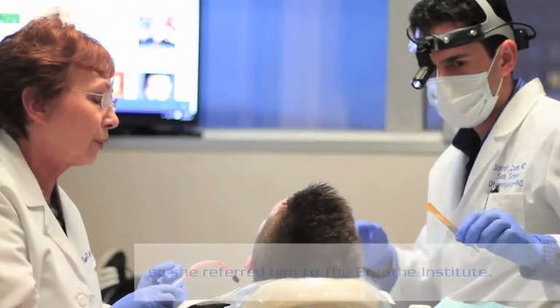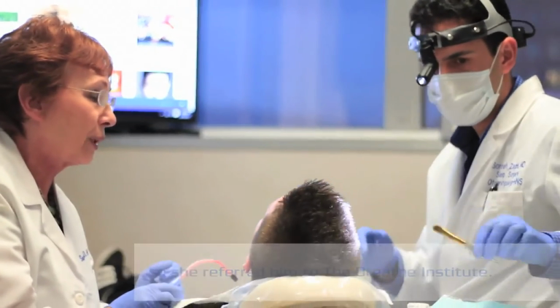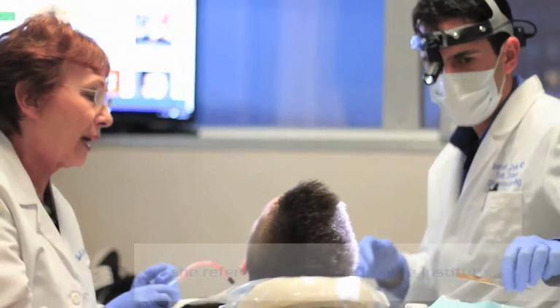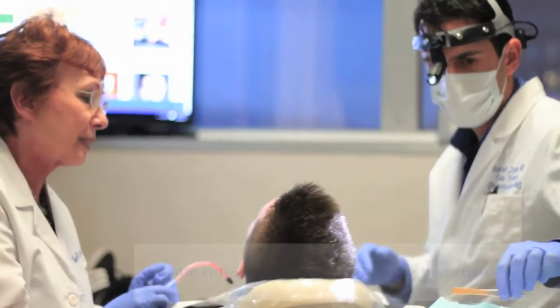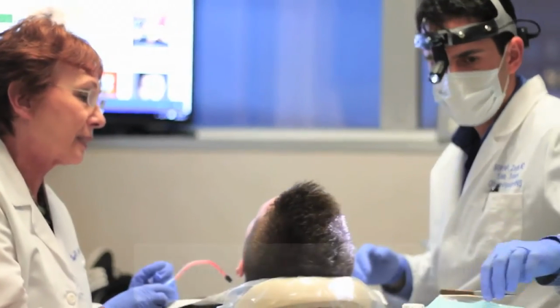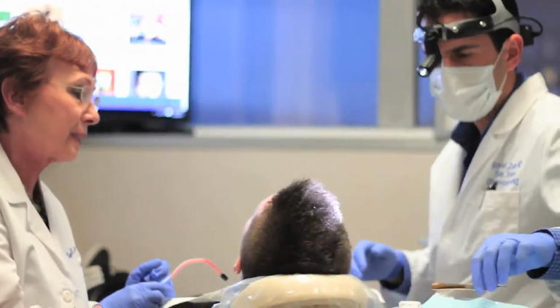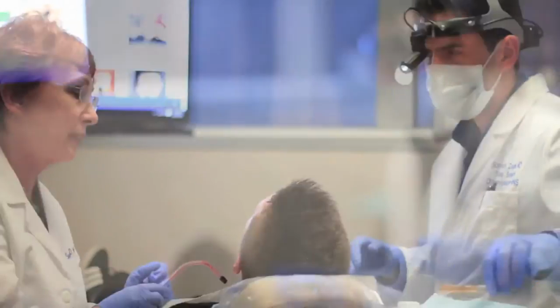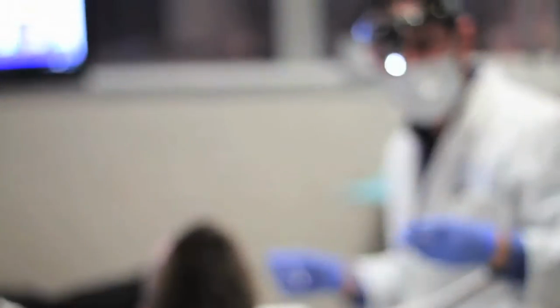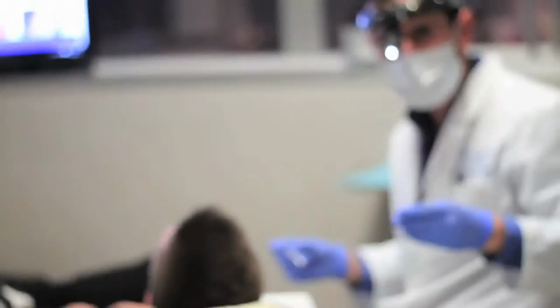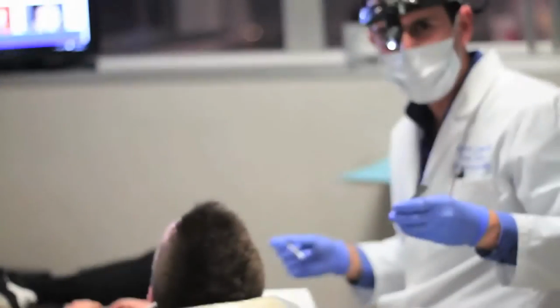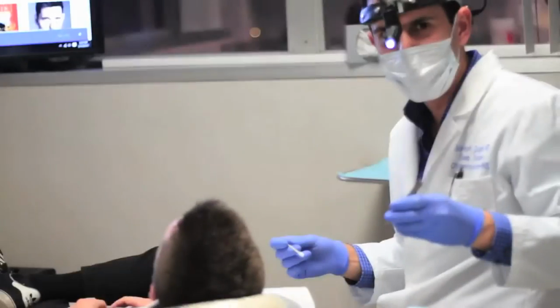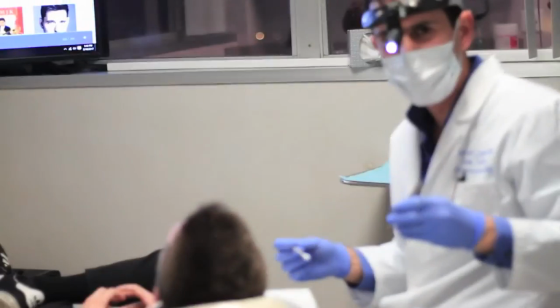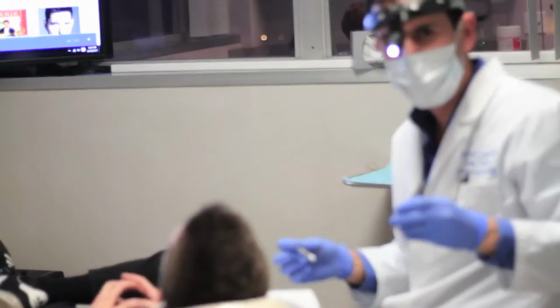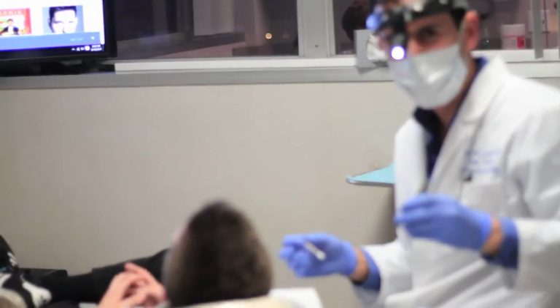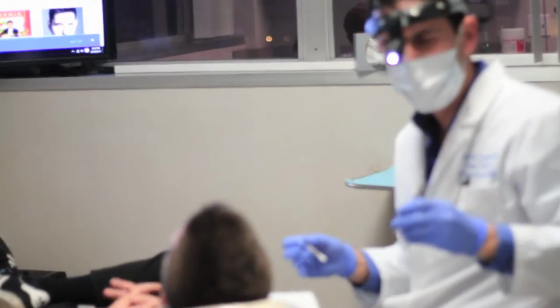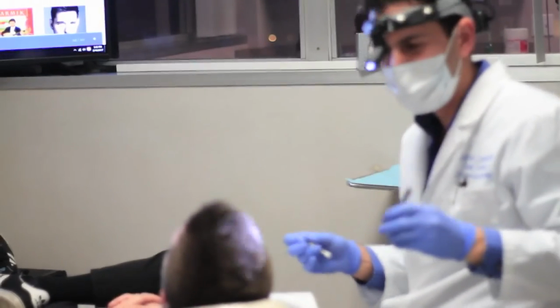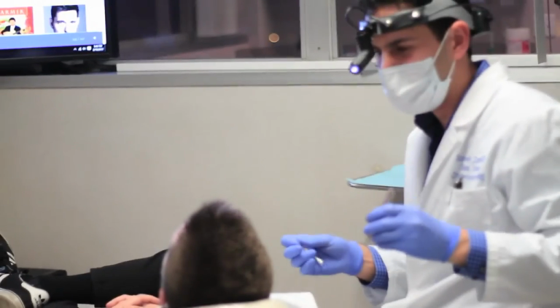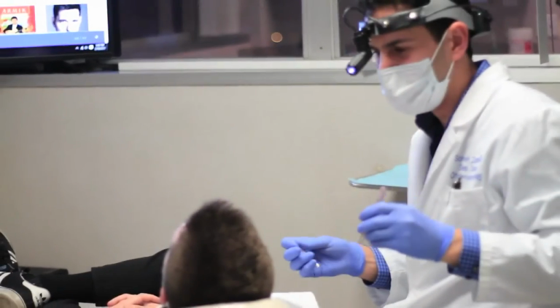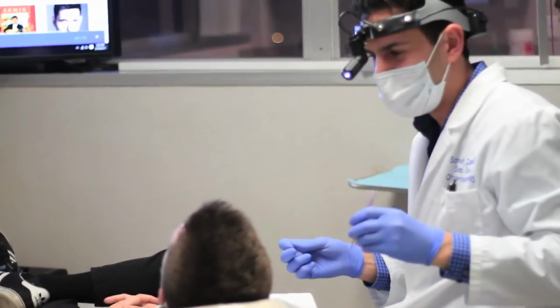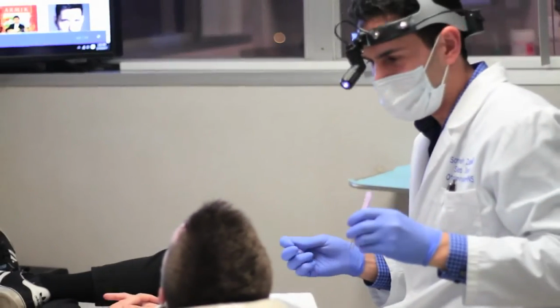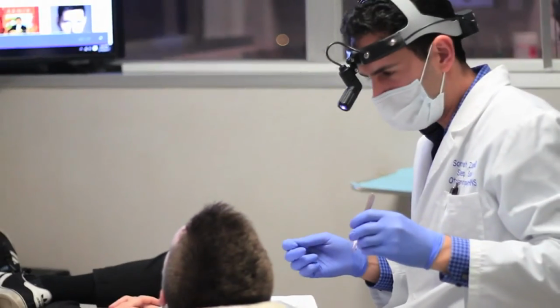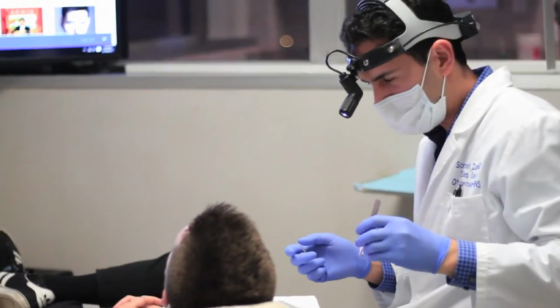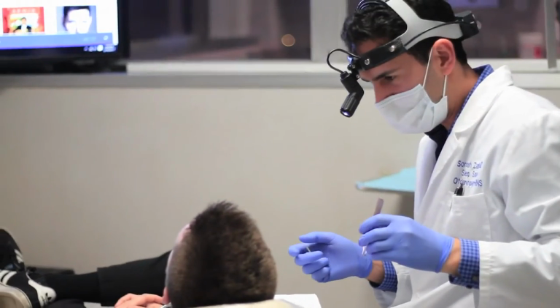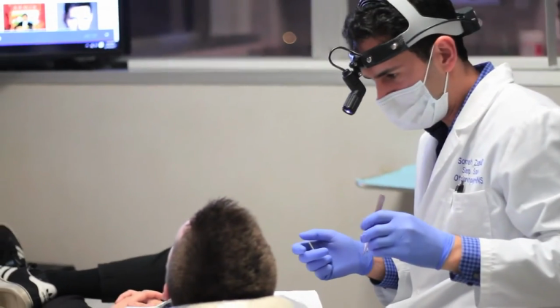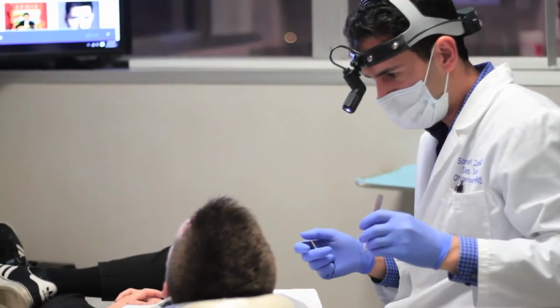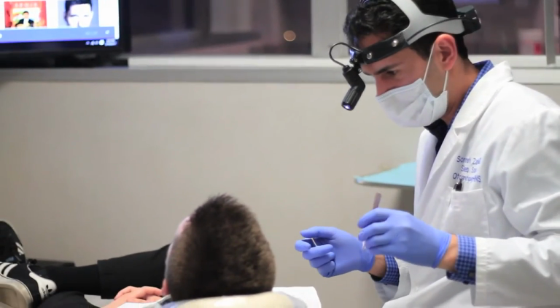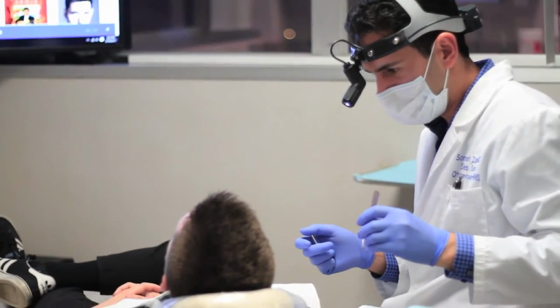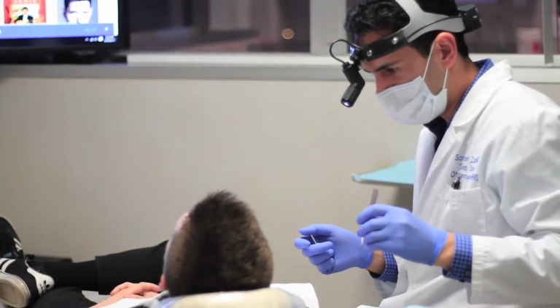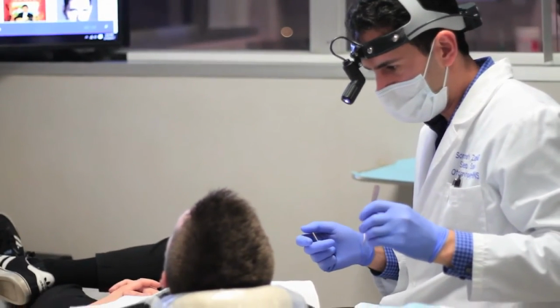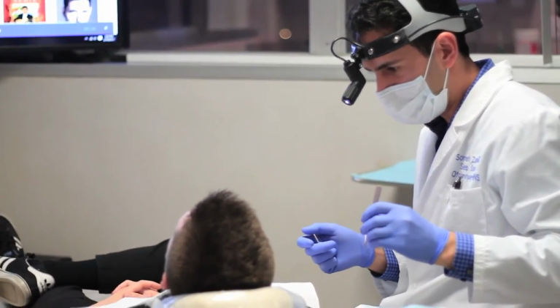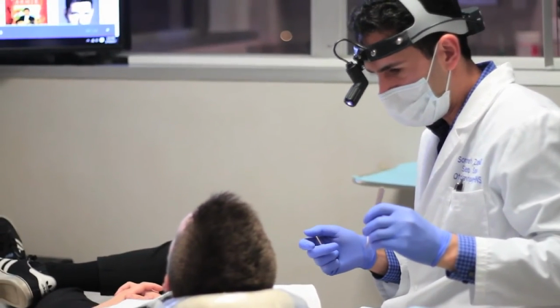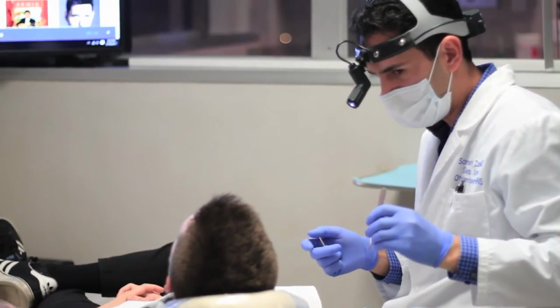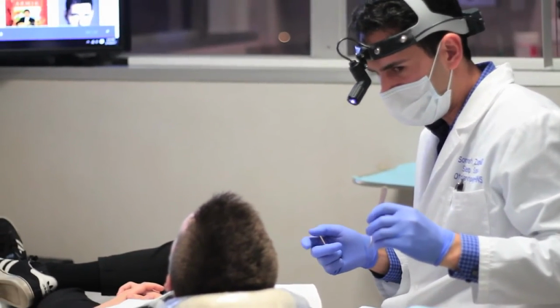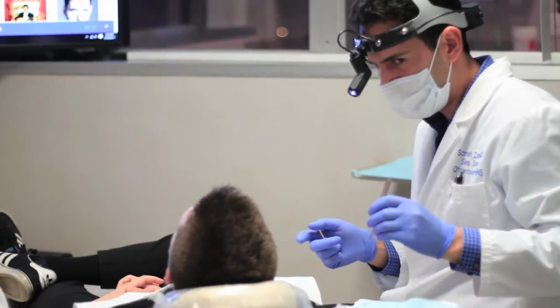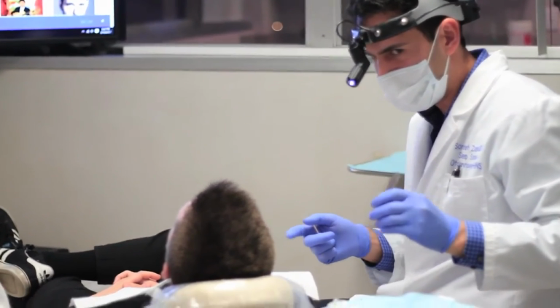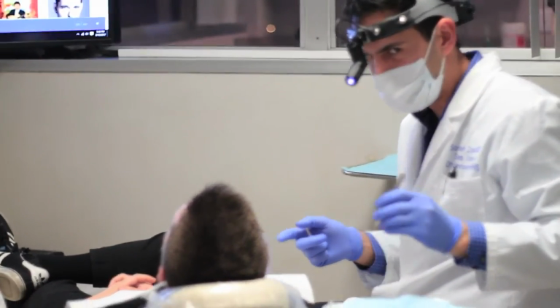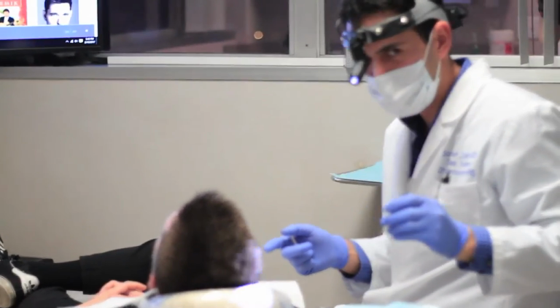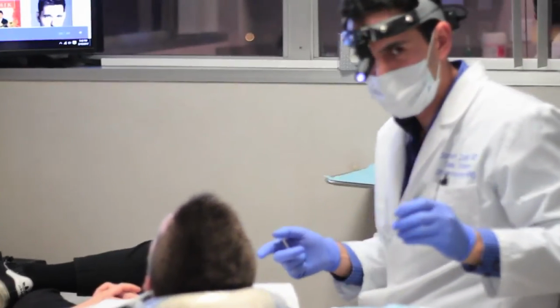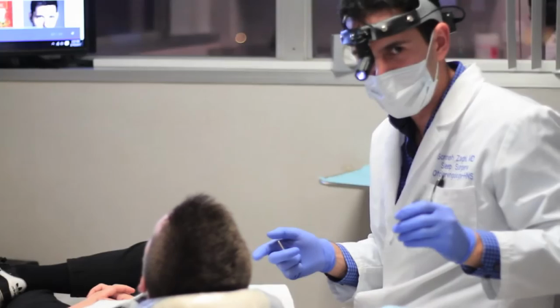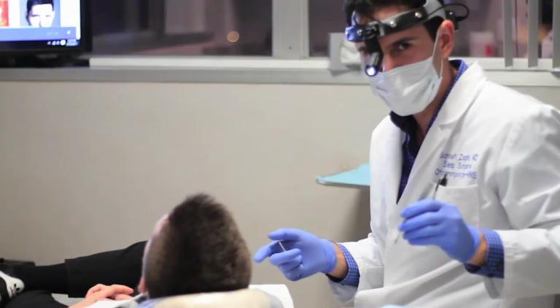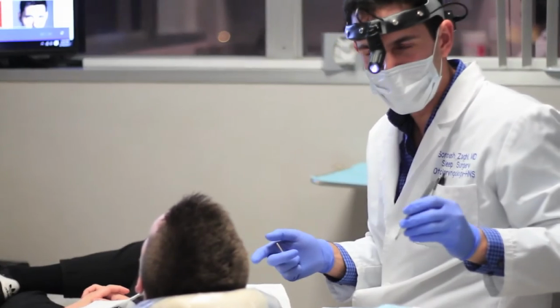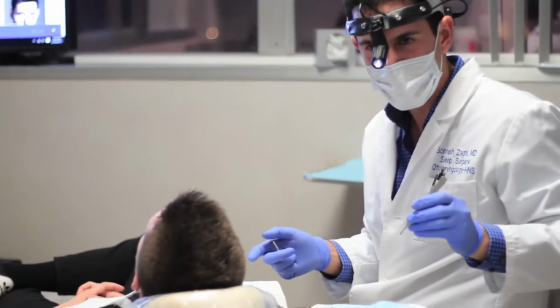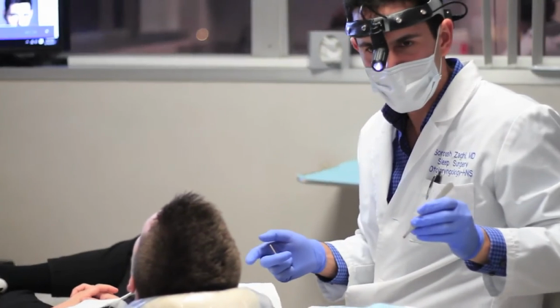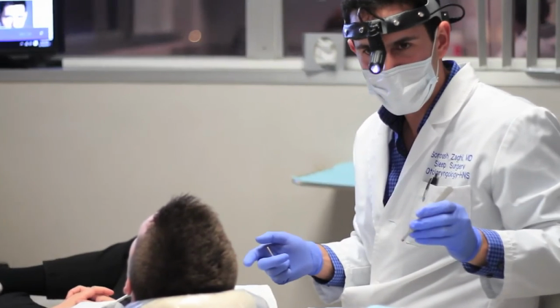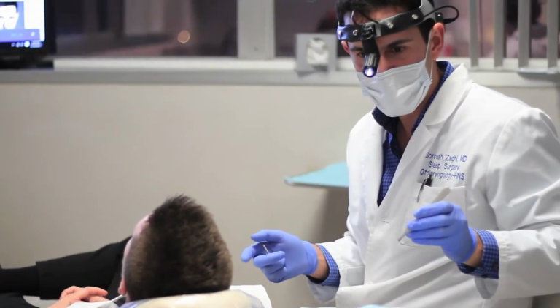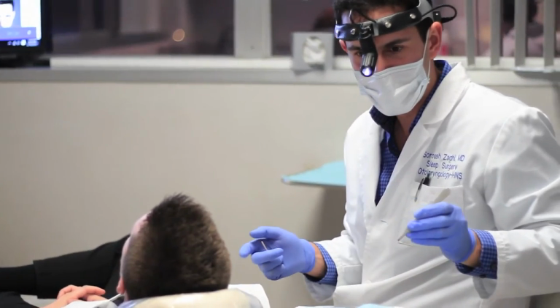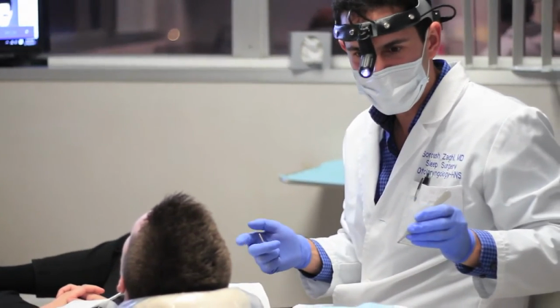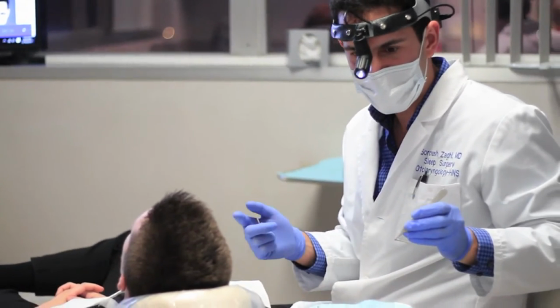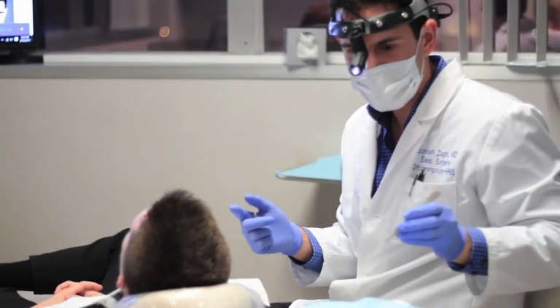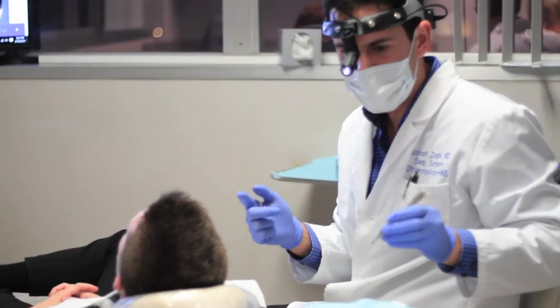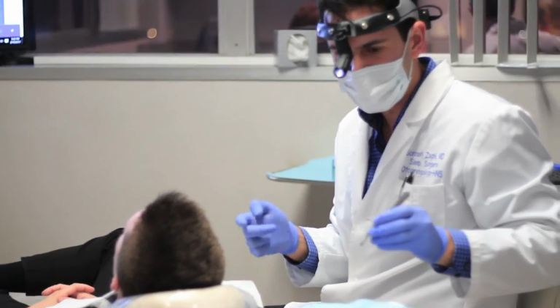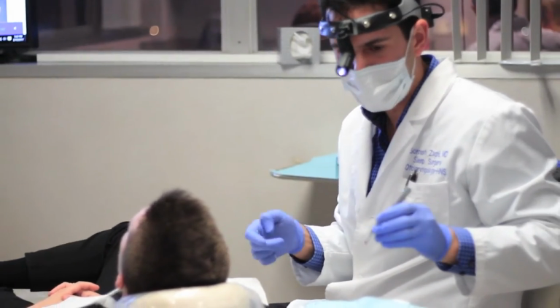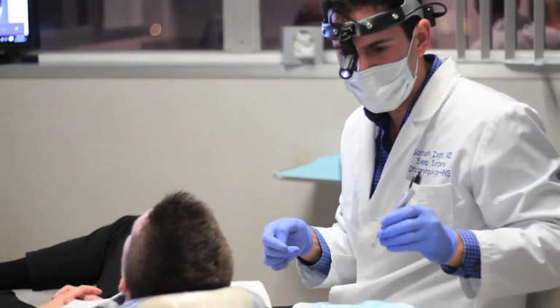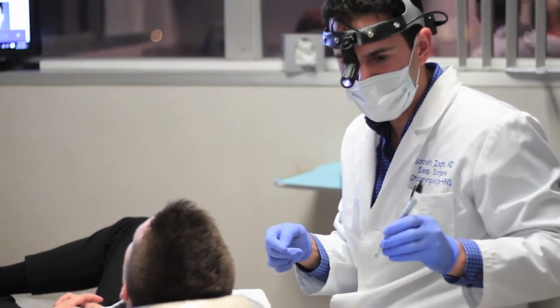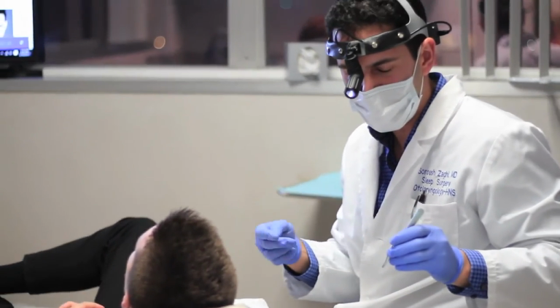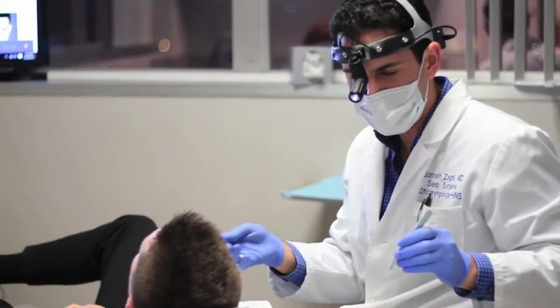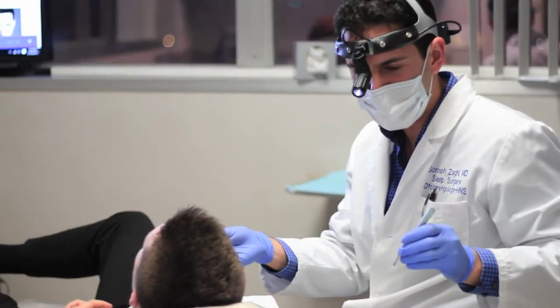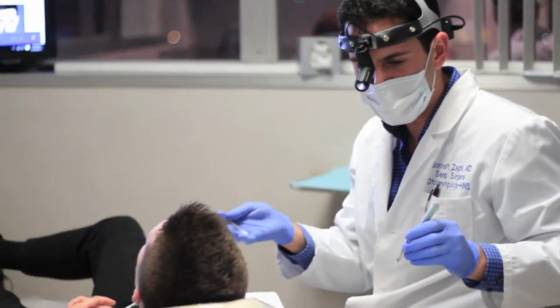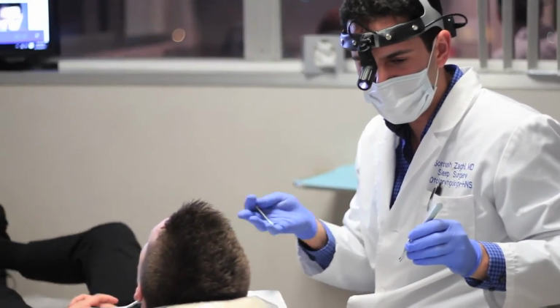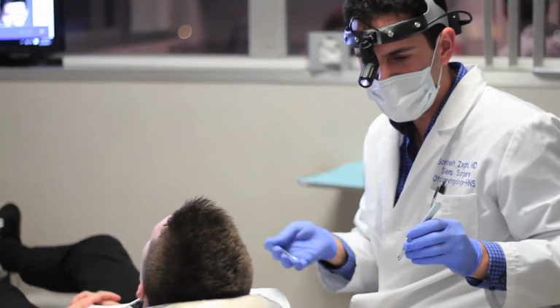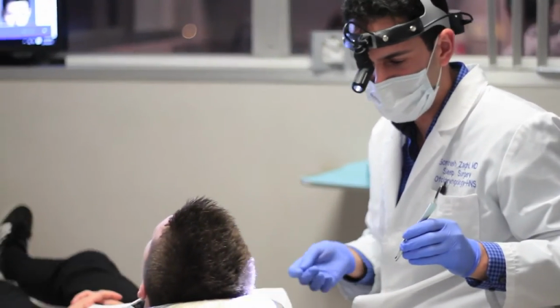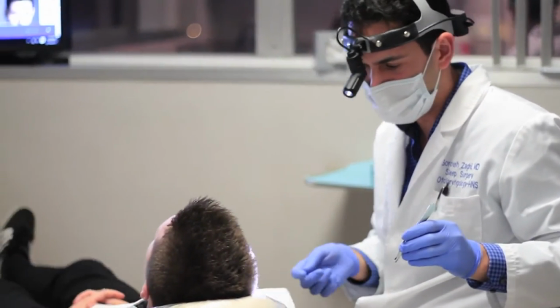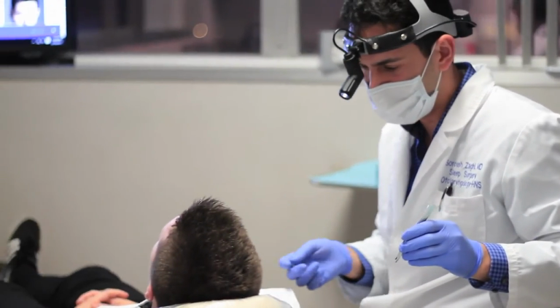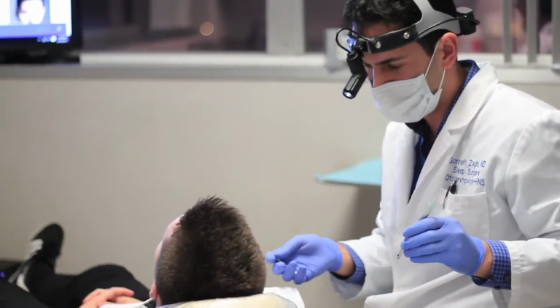We're up here in a frenuloplasty. He had a very posterior tongue-tie attachment. He said something very interesting to us.